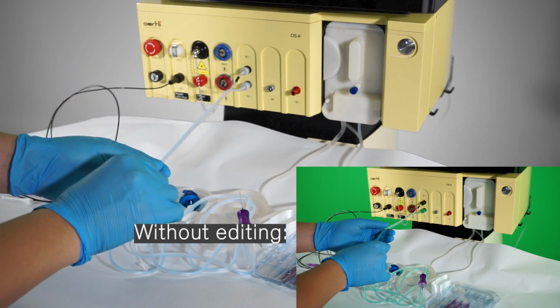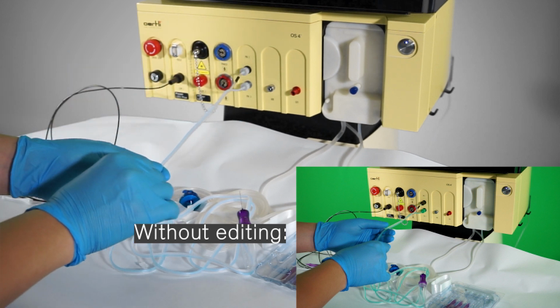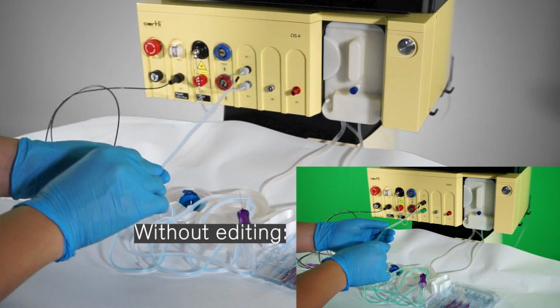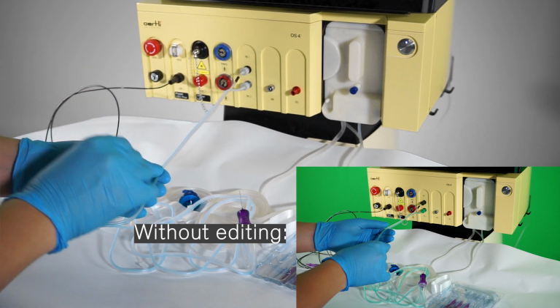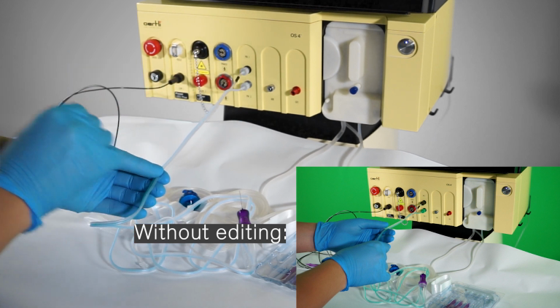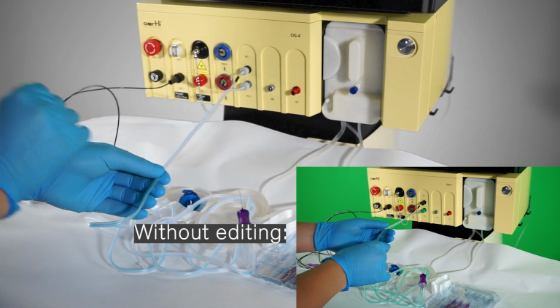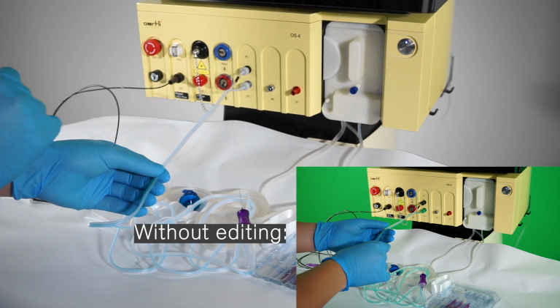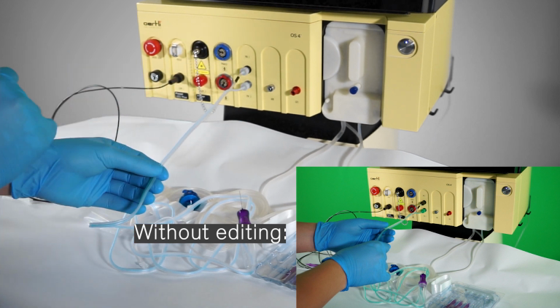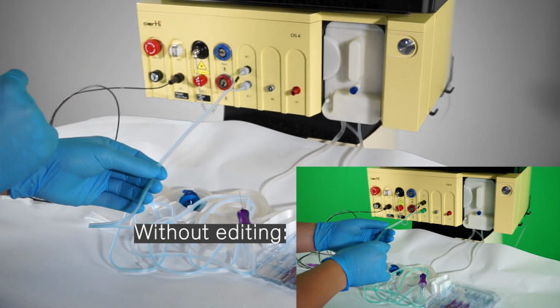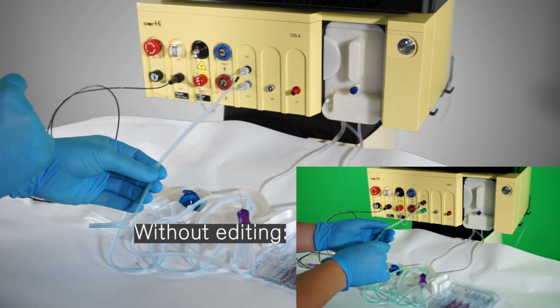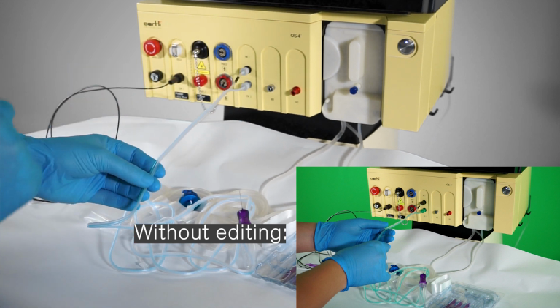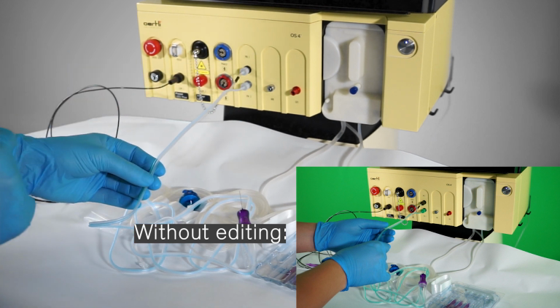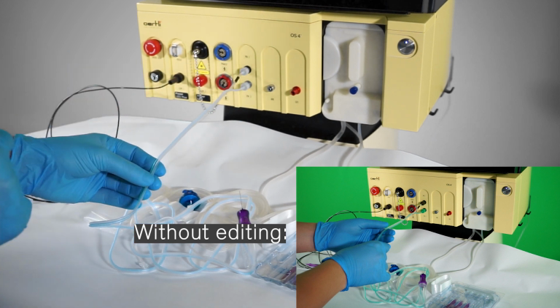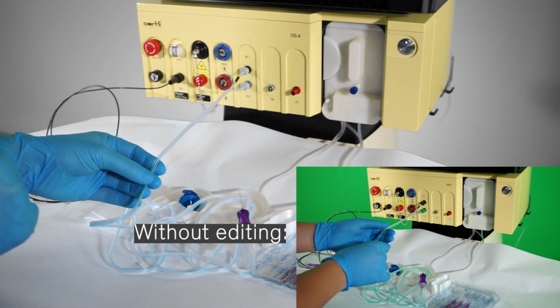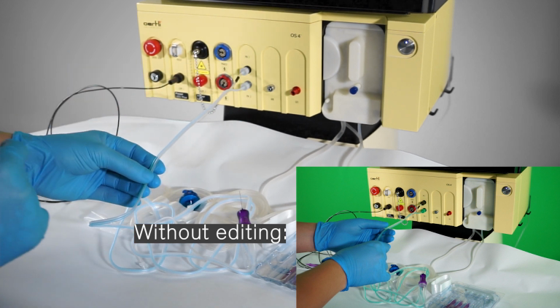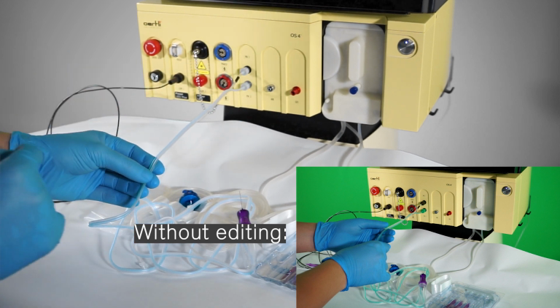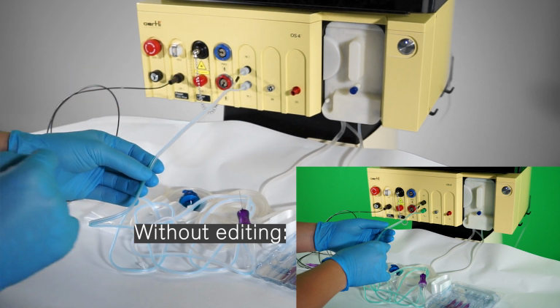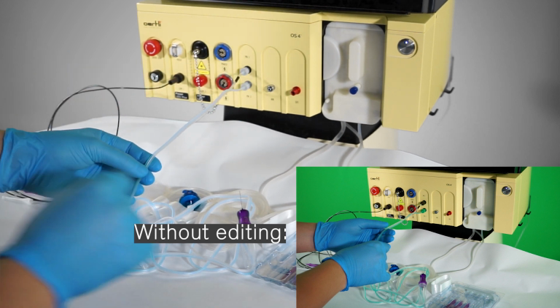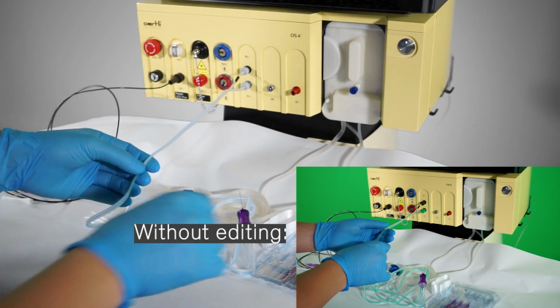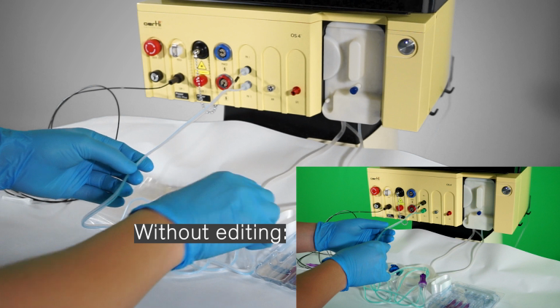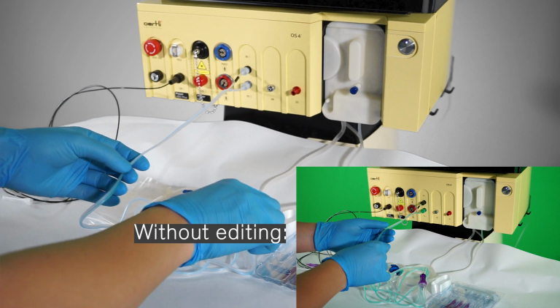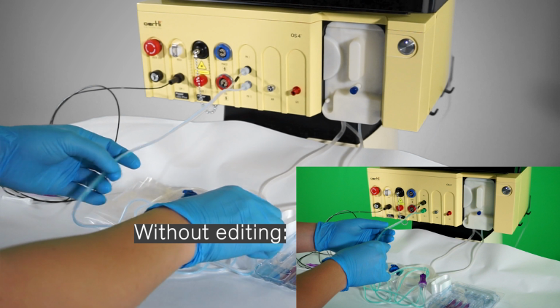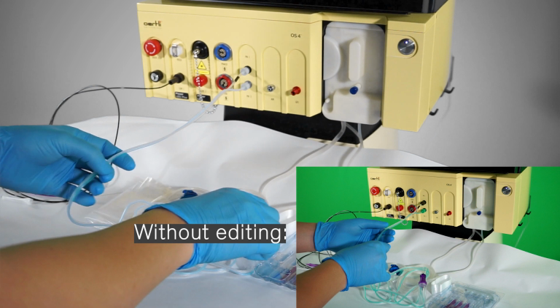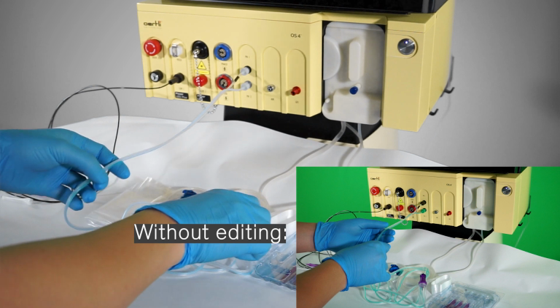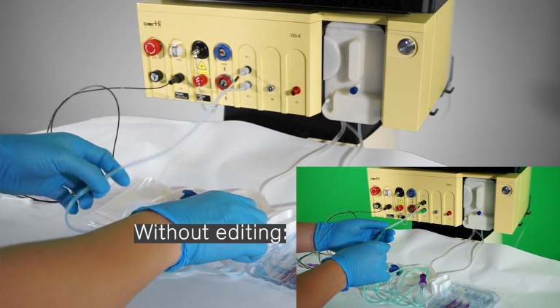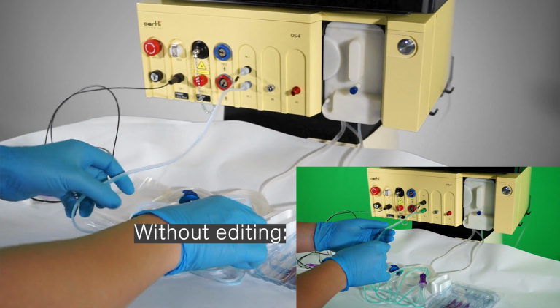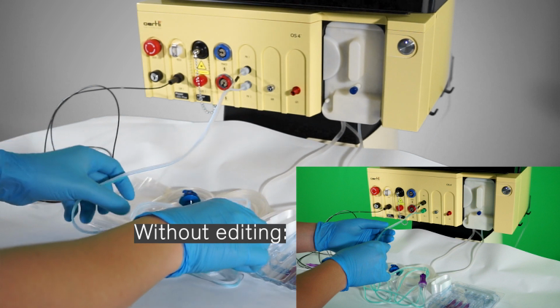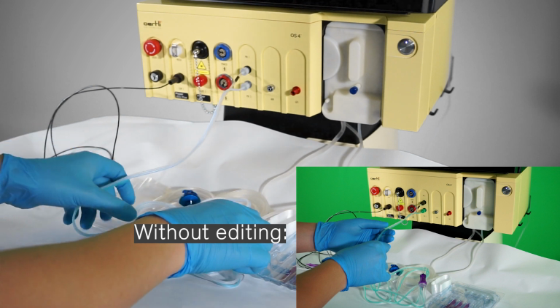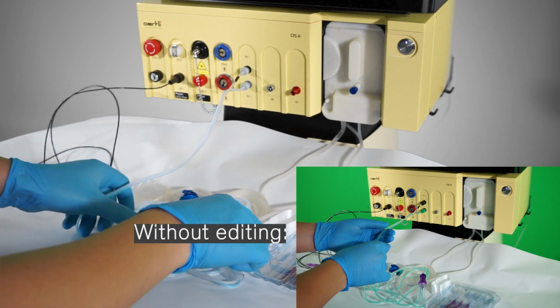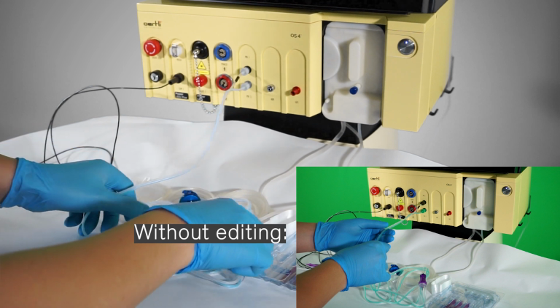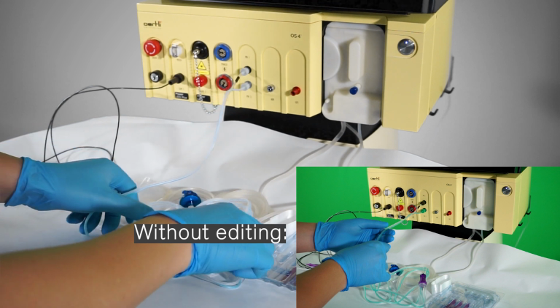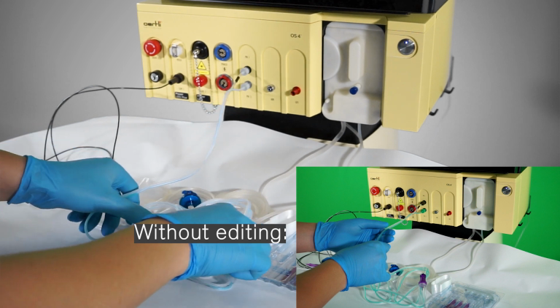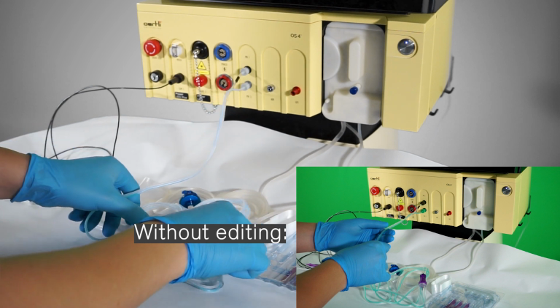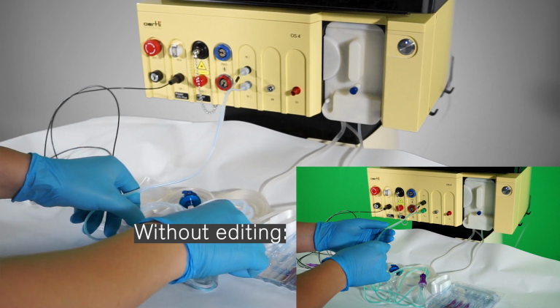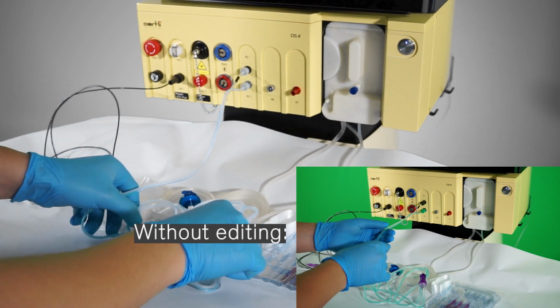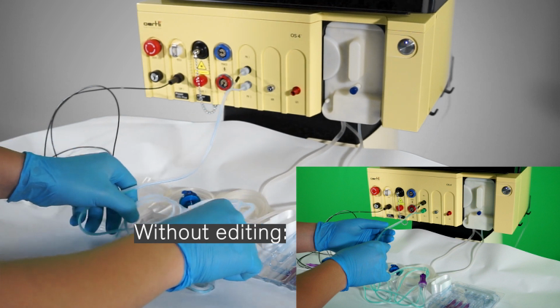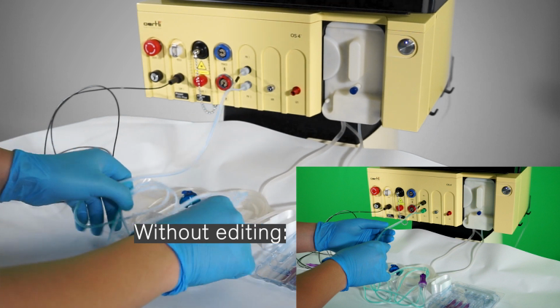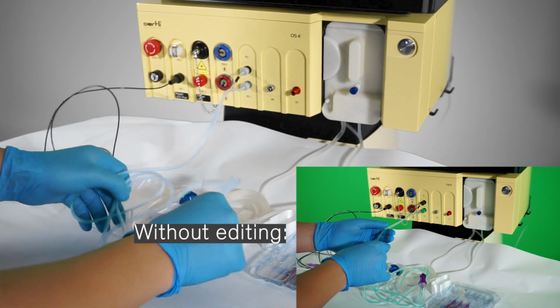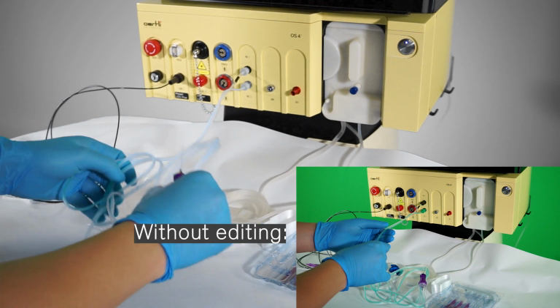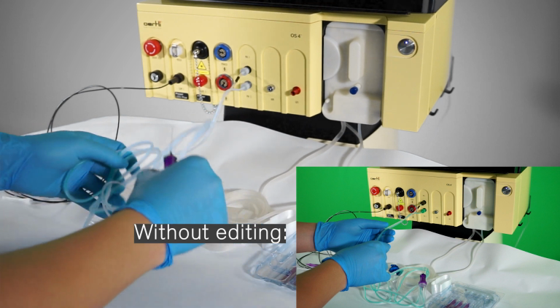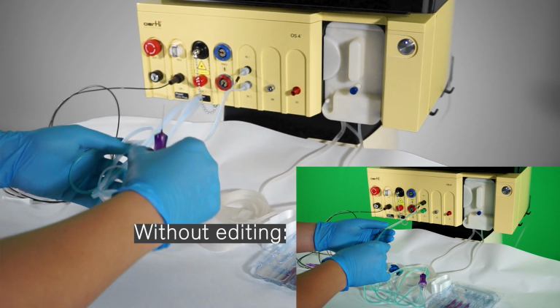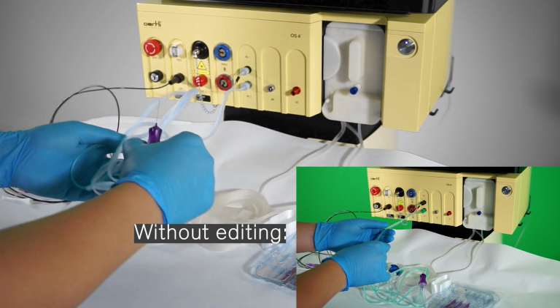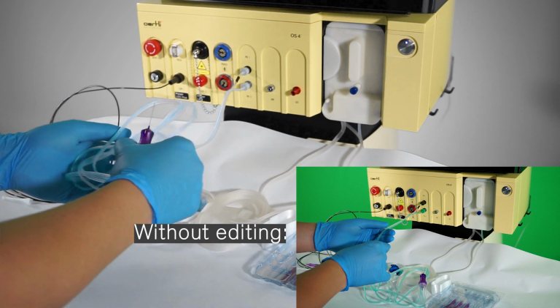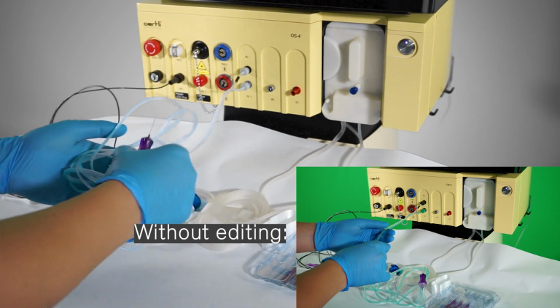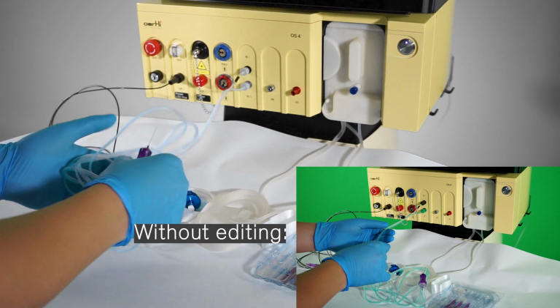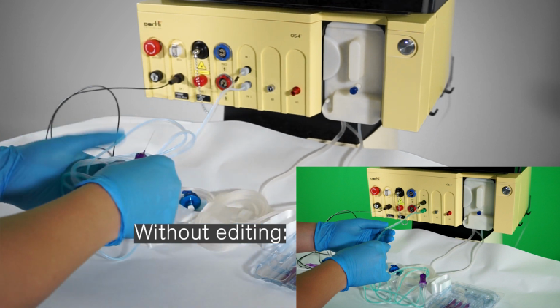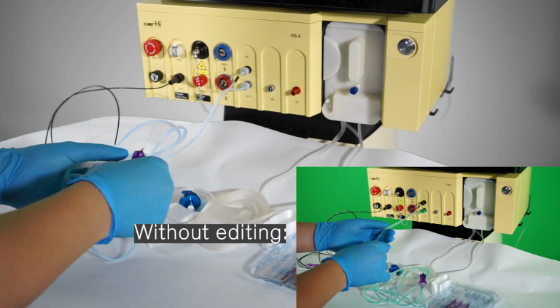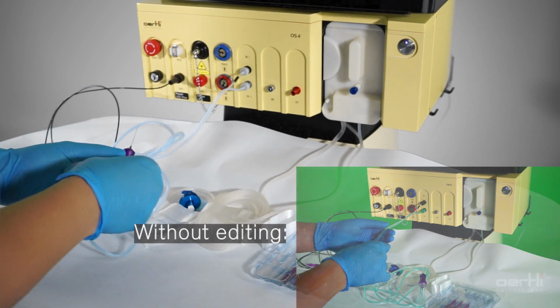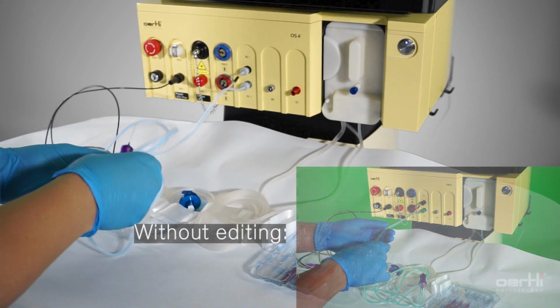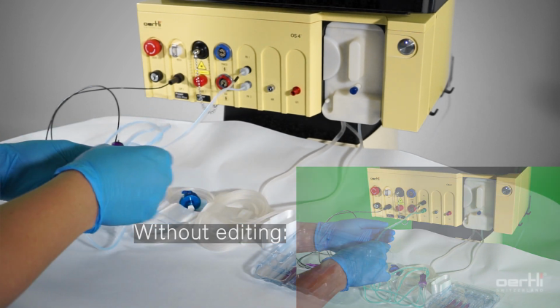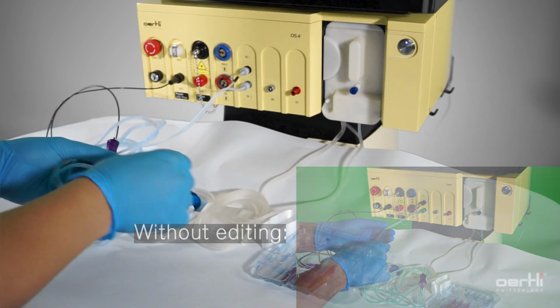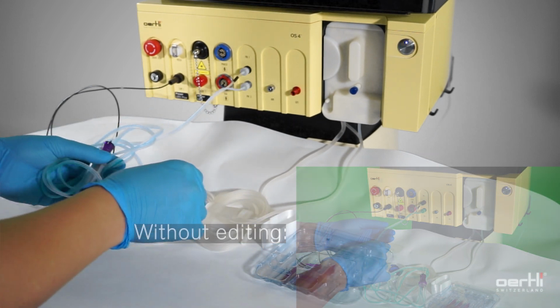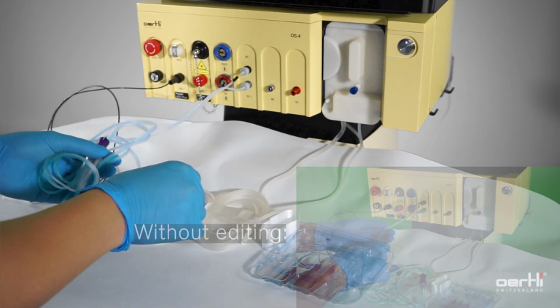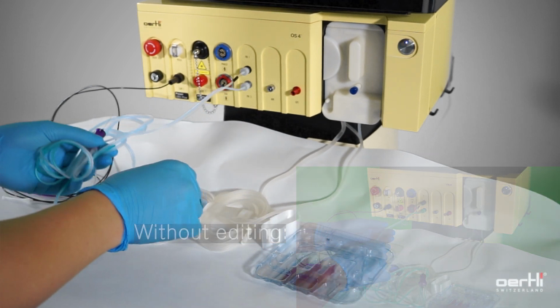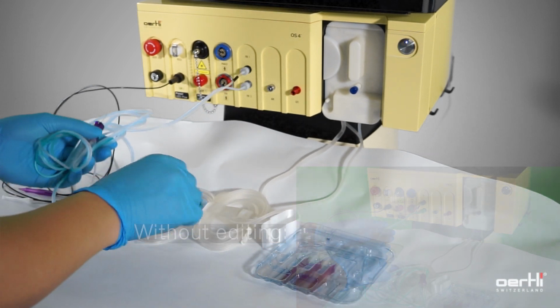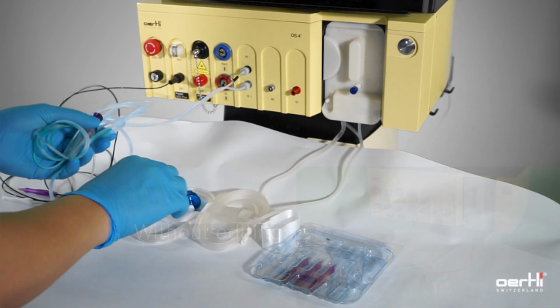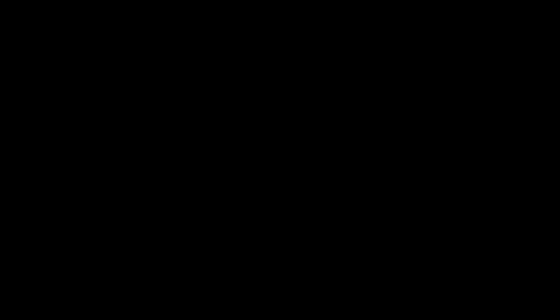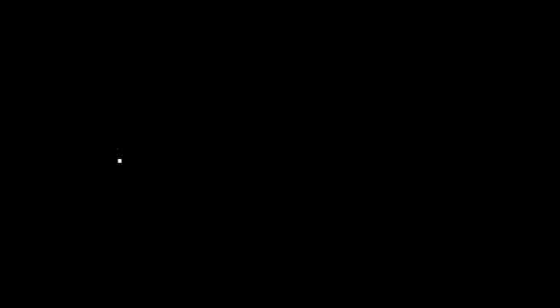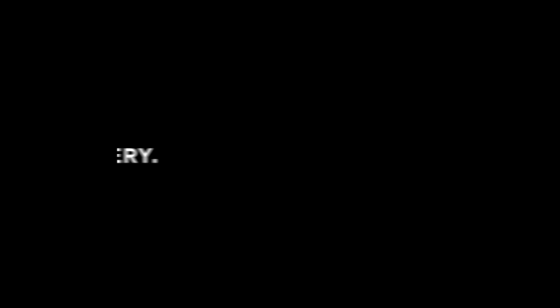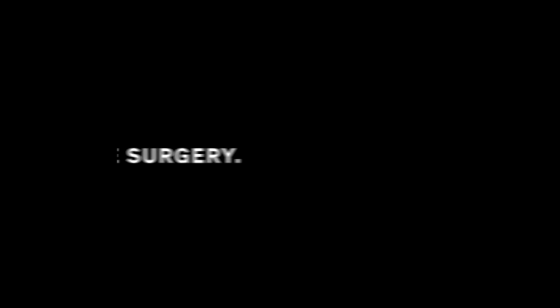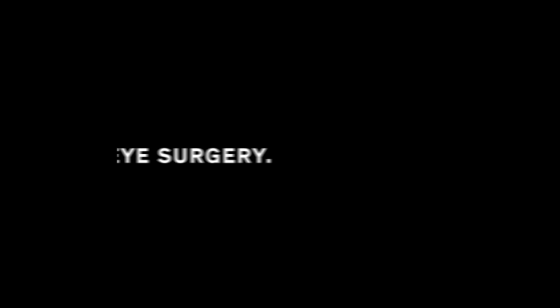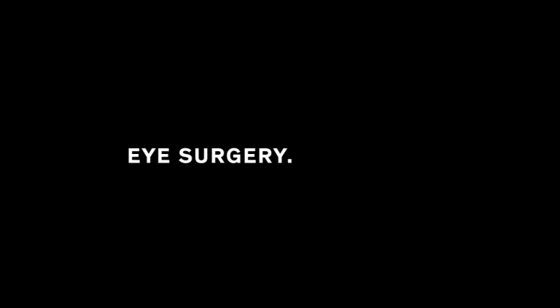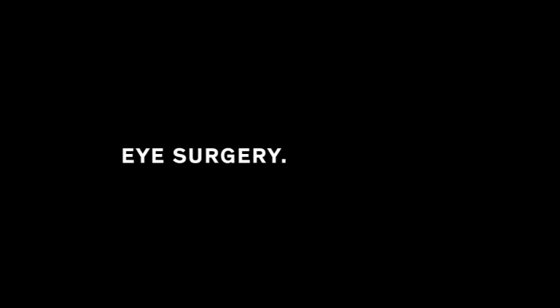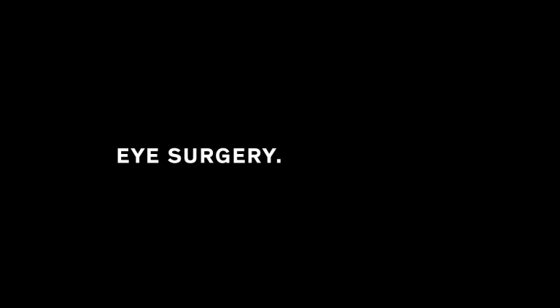Since we are using green screen technology for making those videos, the tubings may appear in black and white instead of green and black.